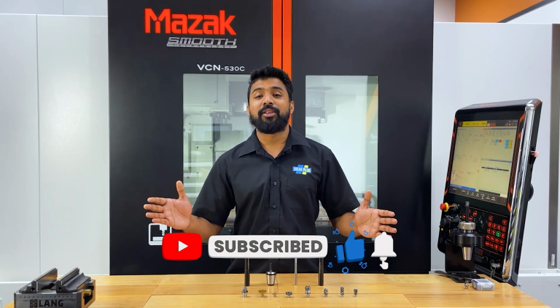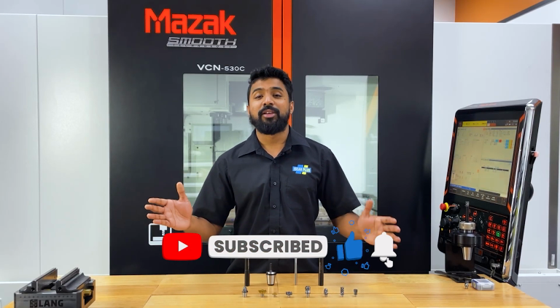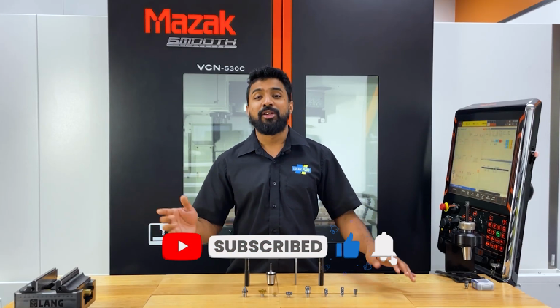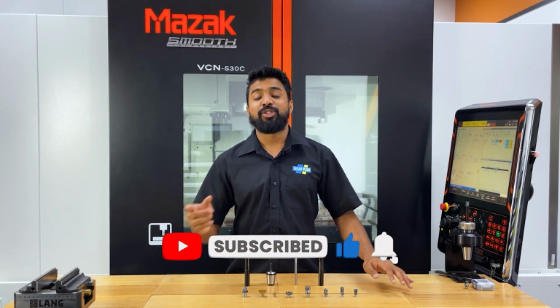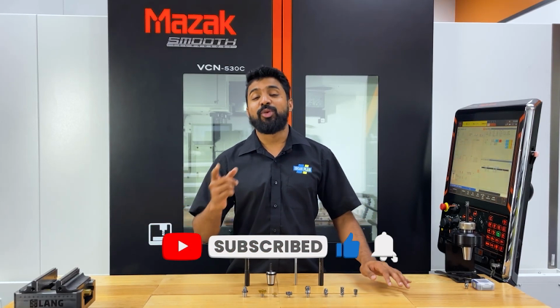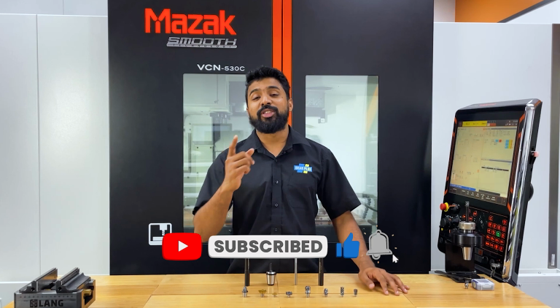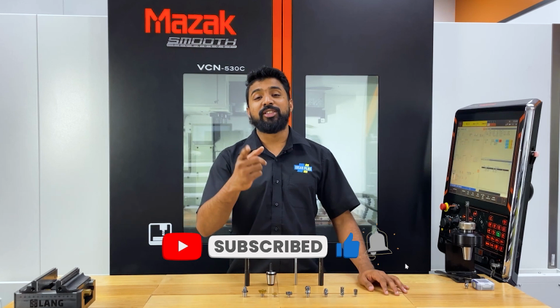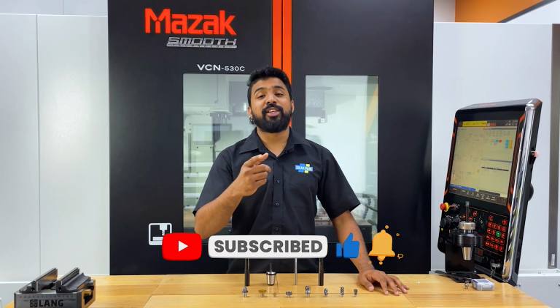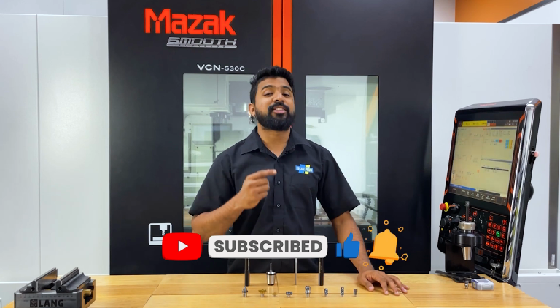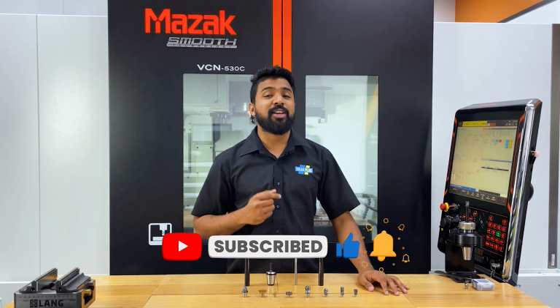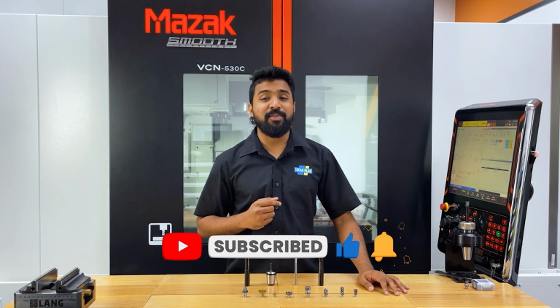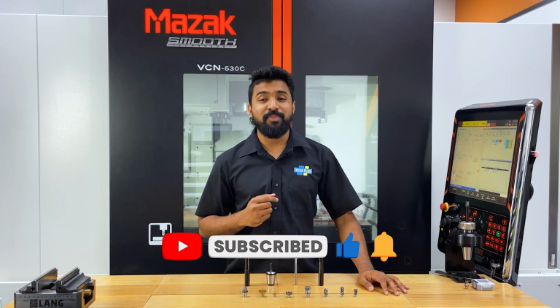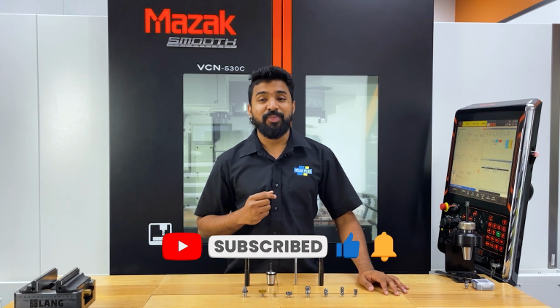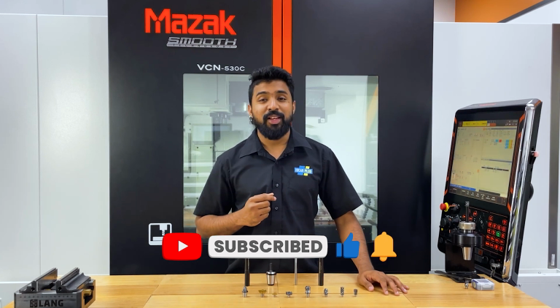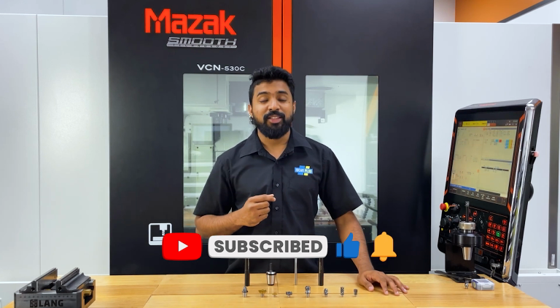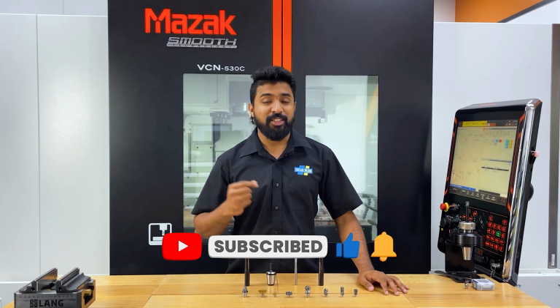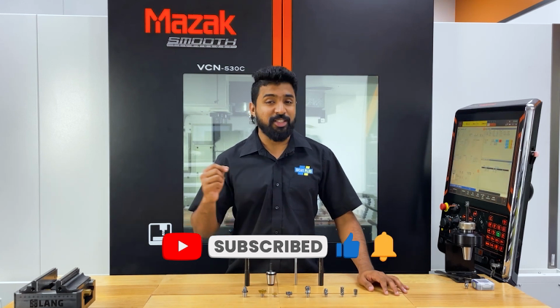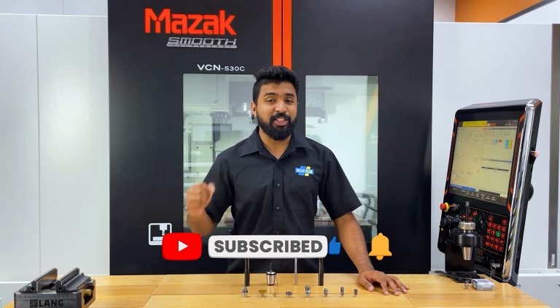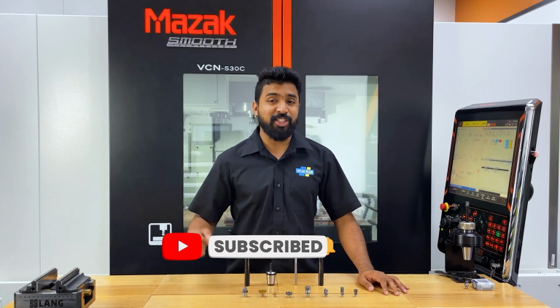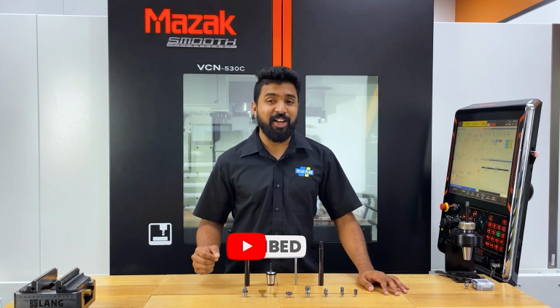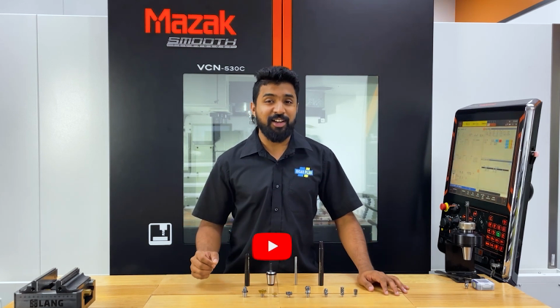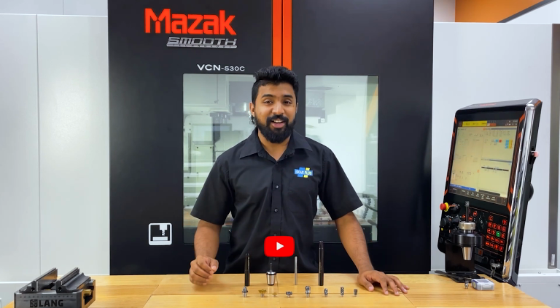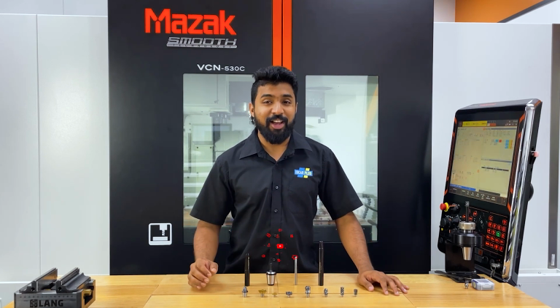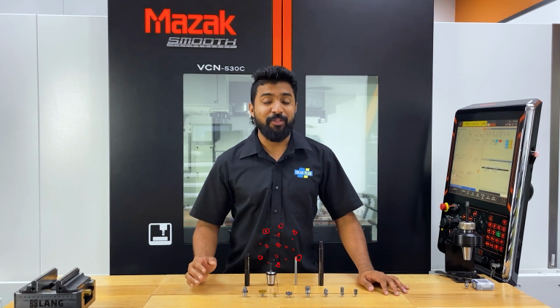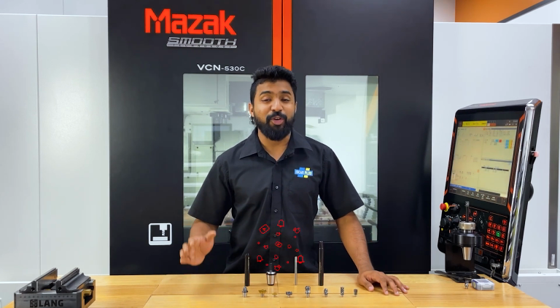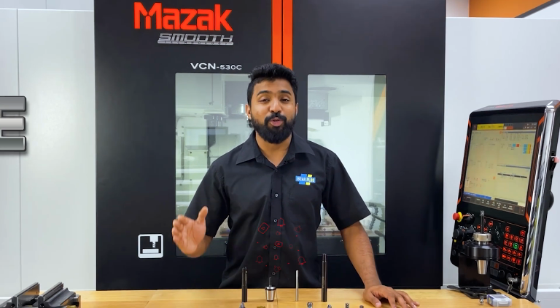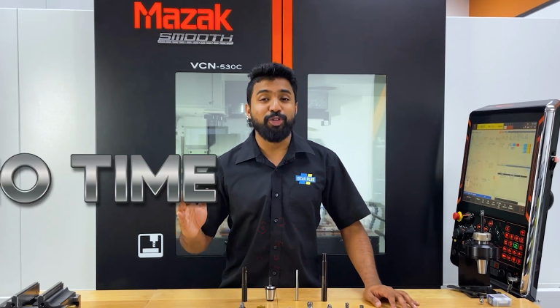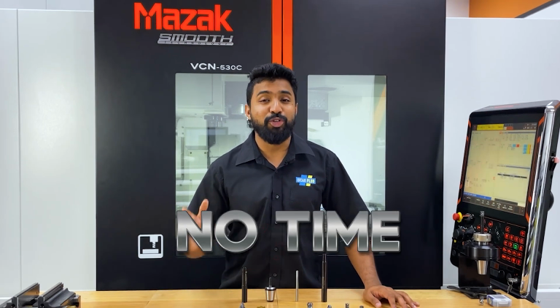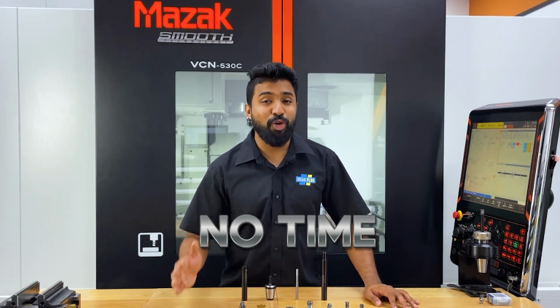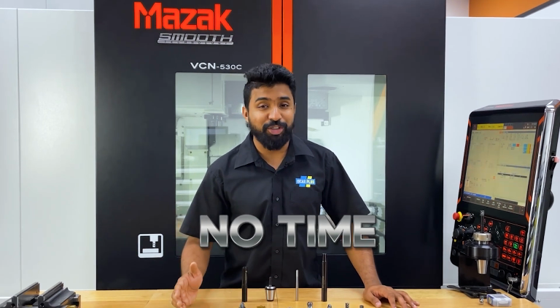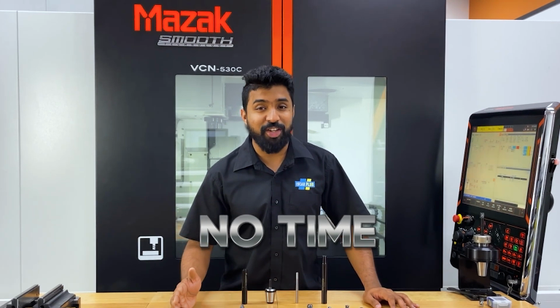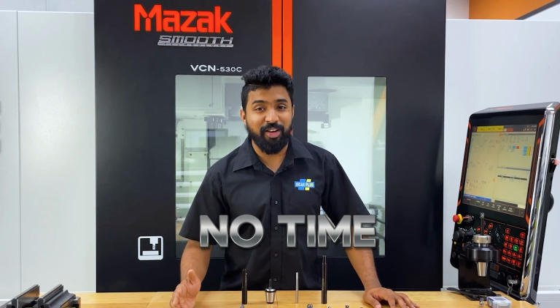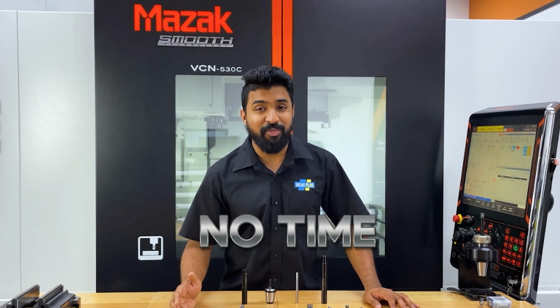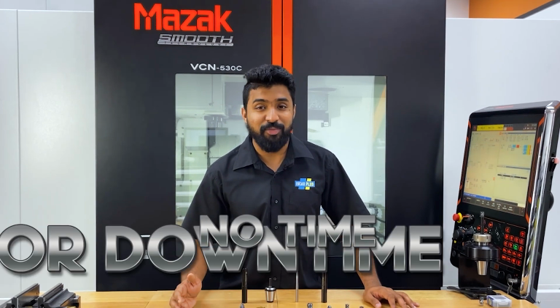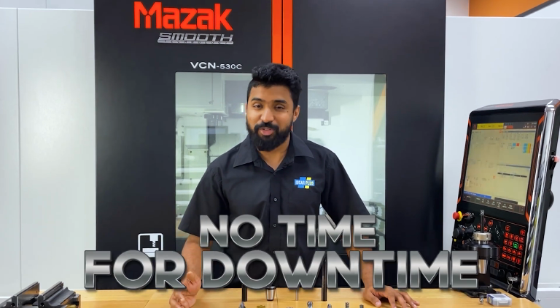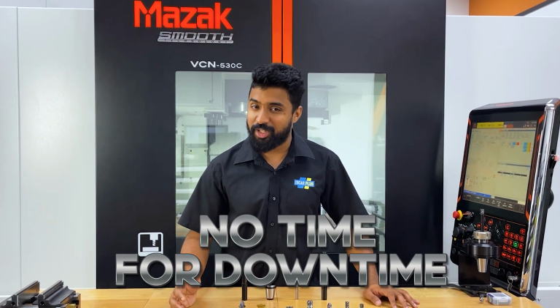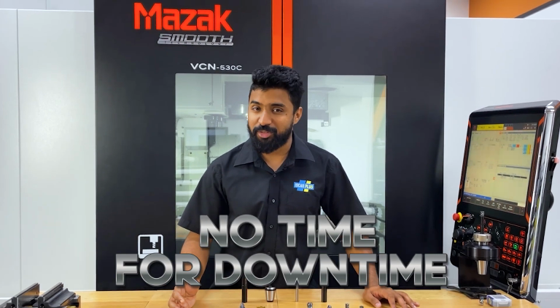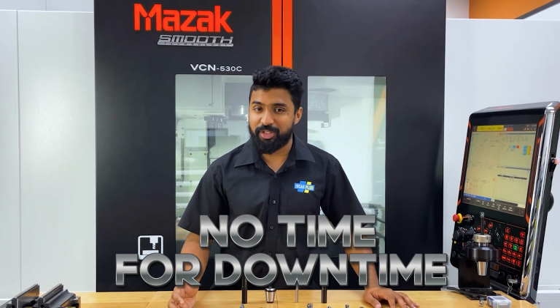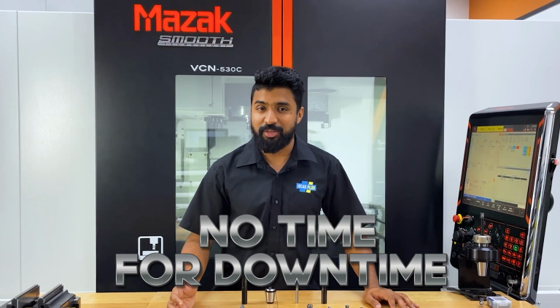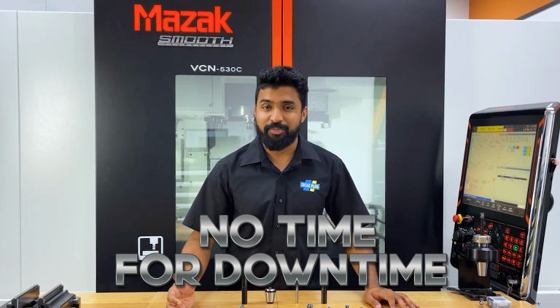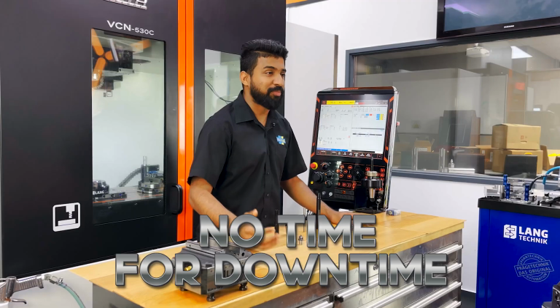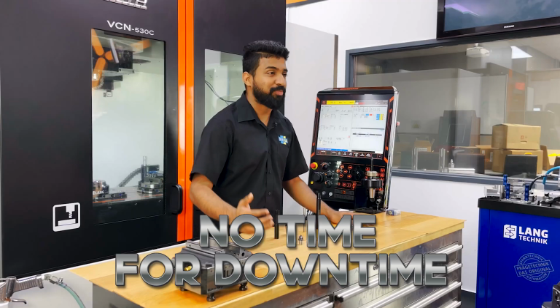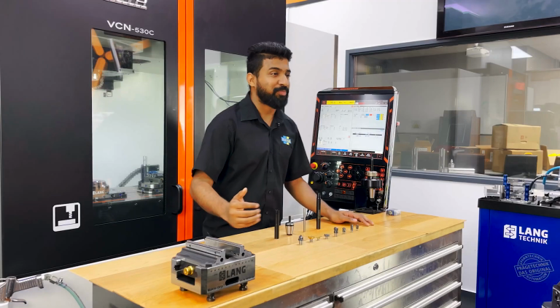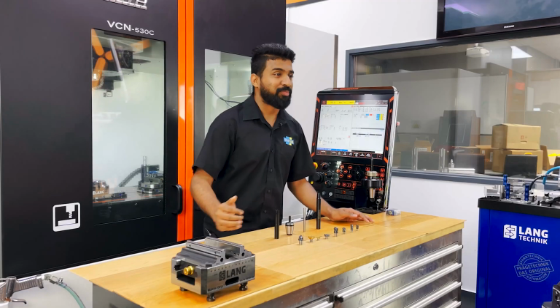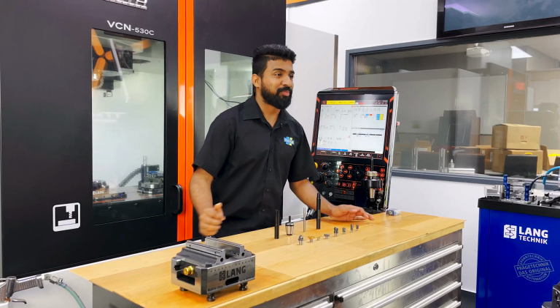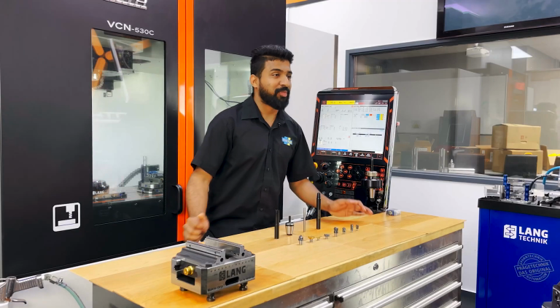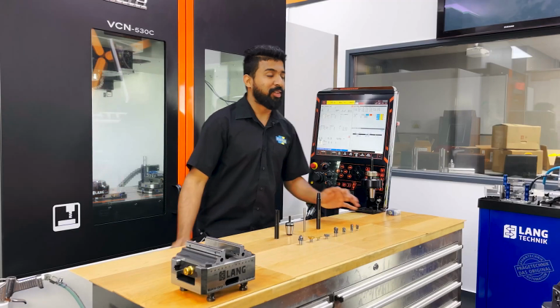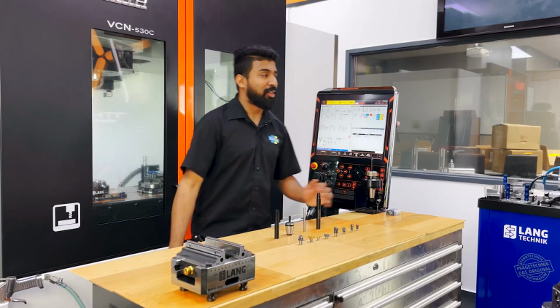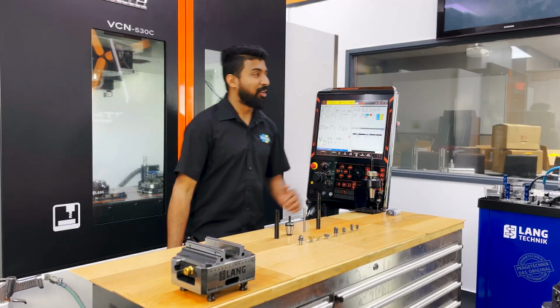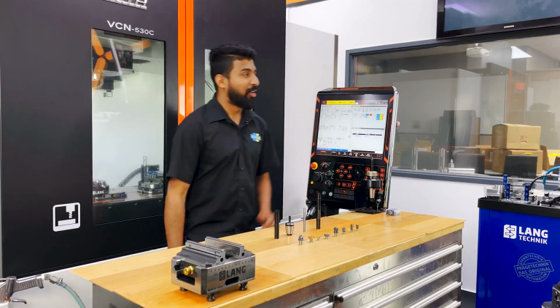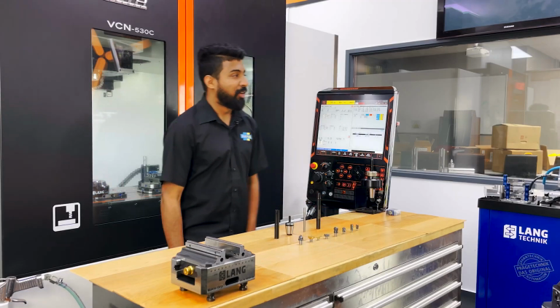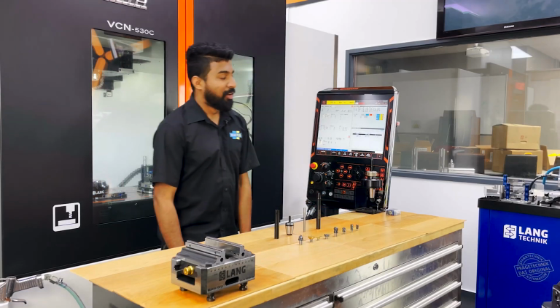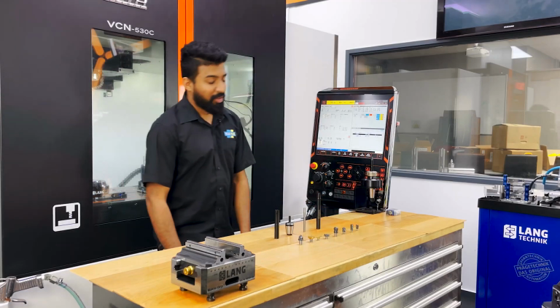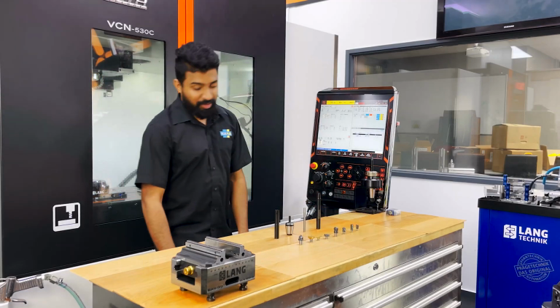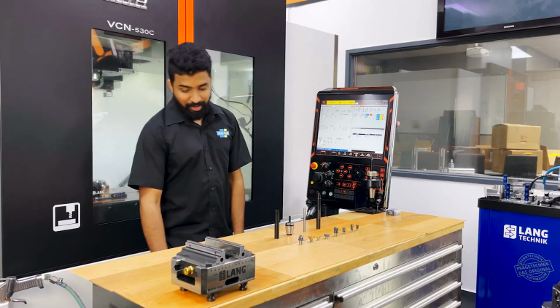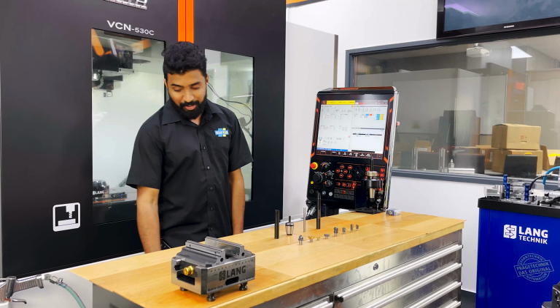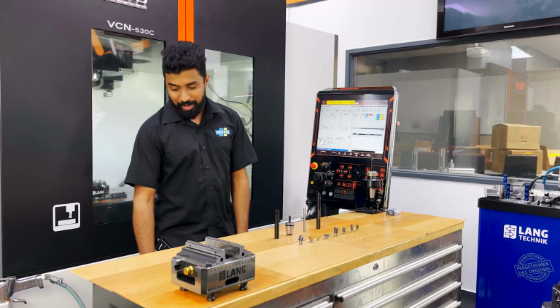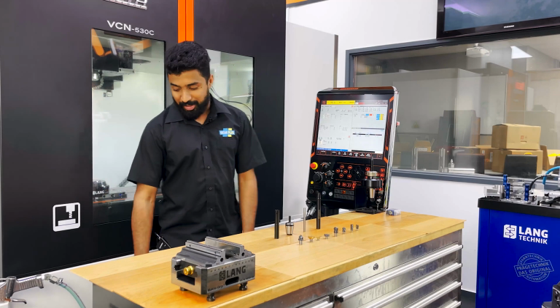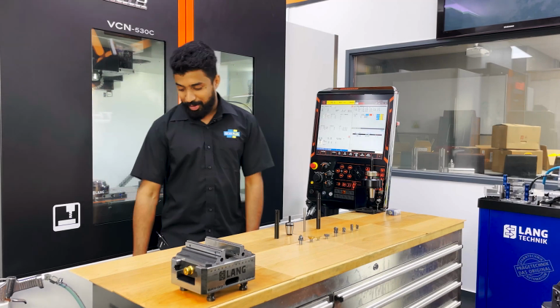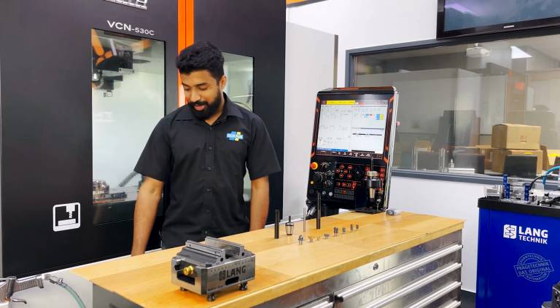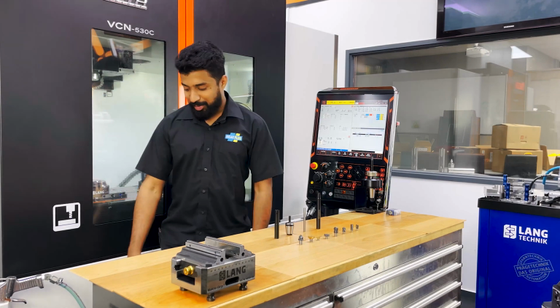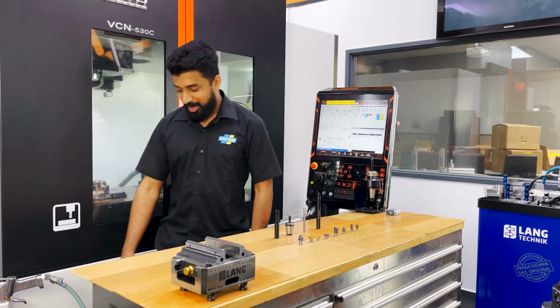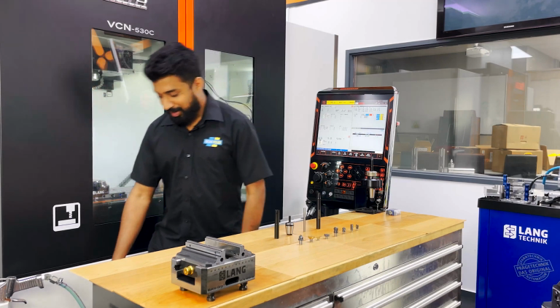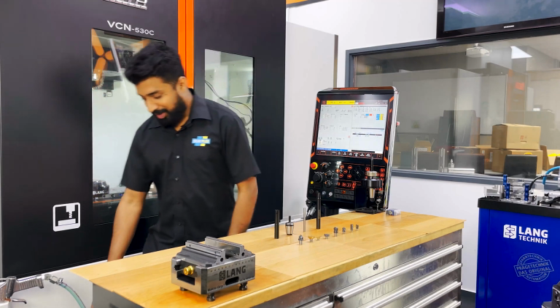Until next time, this is Iscar and we've got no time for downtime.